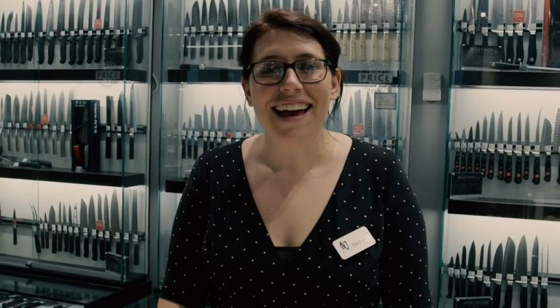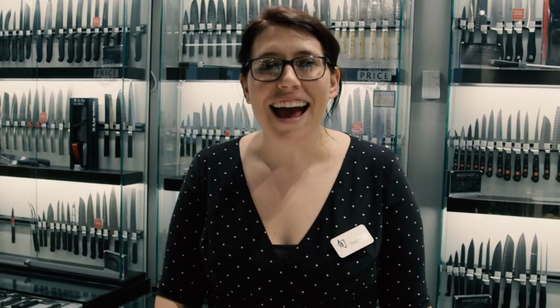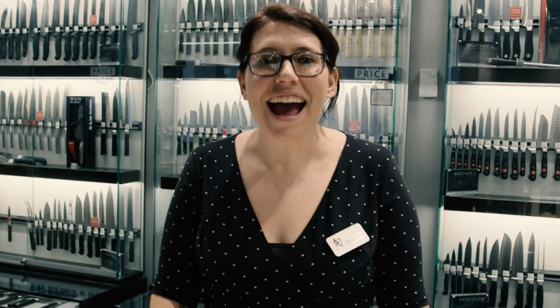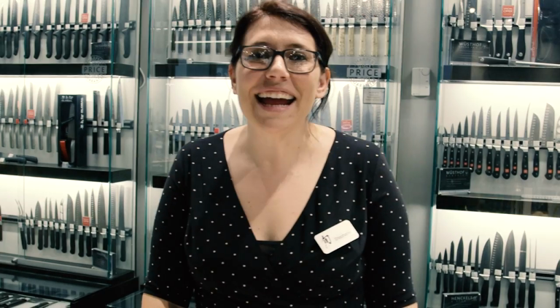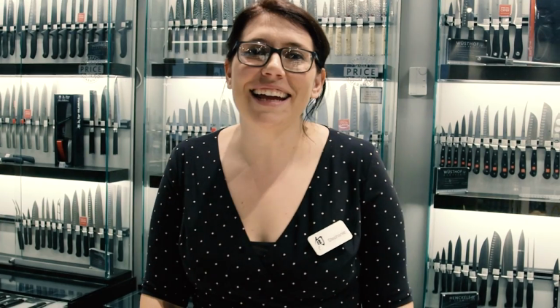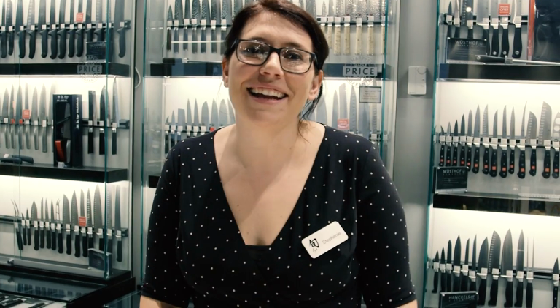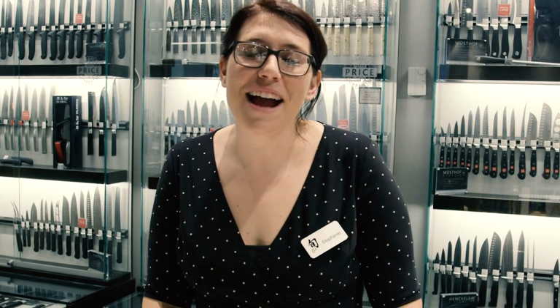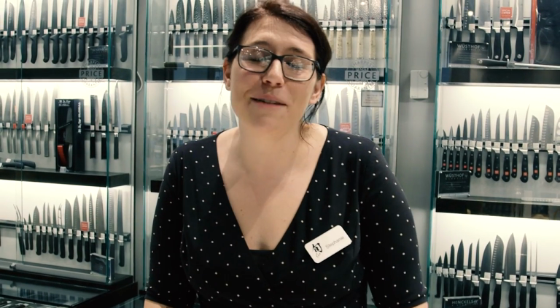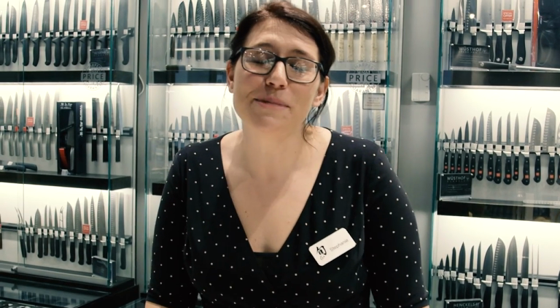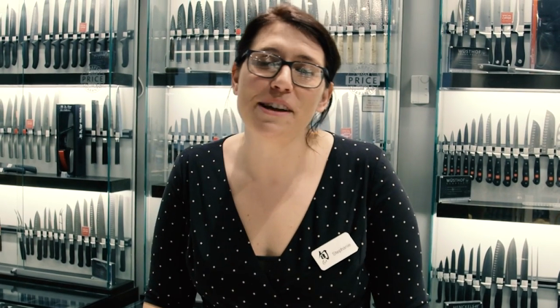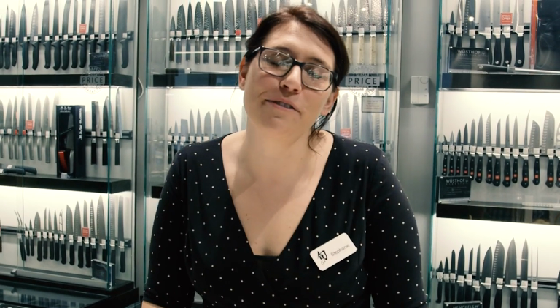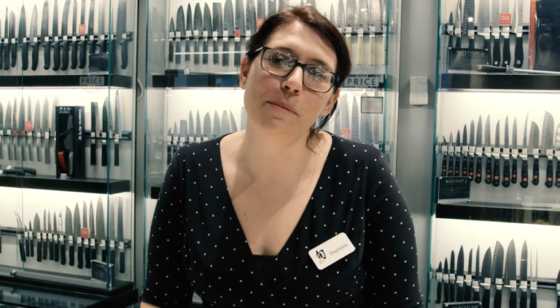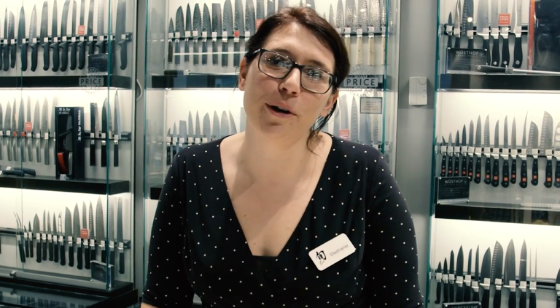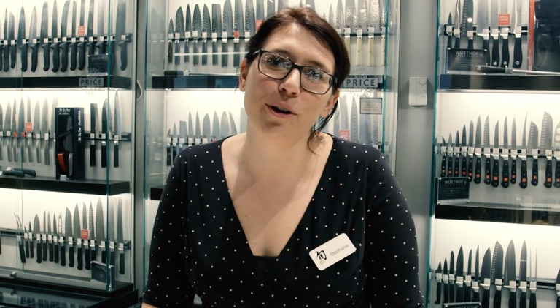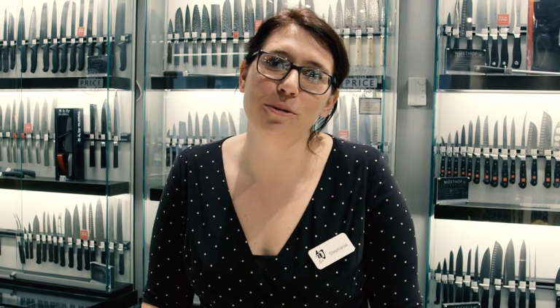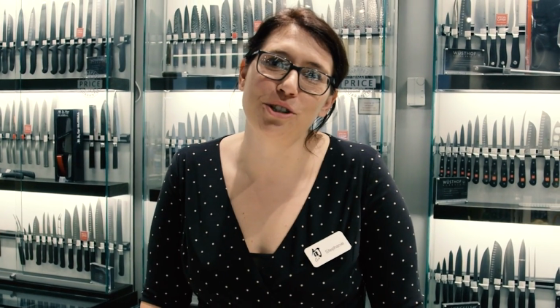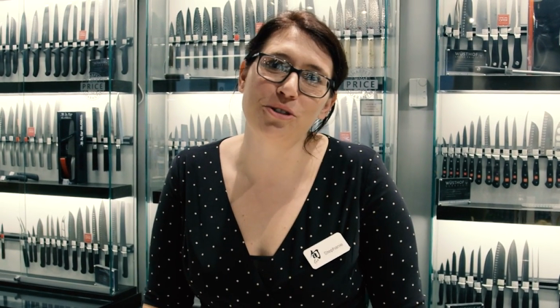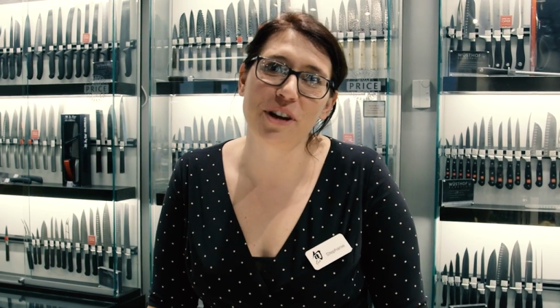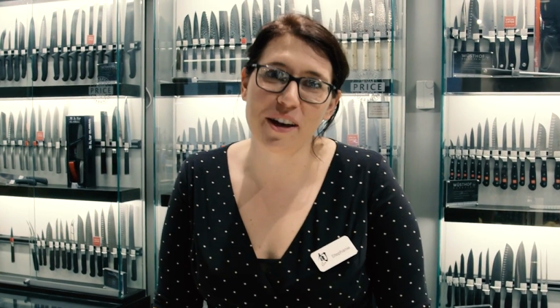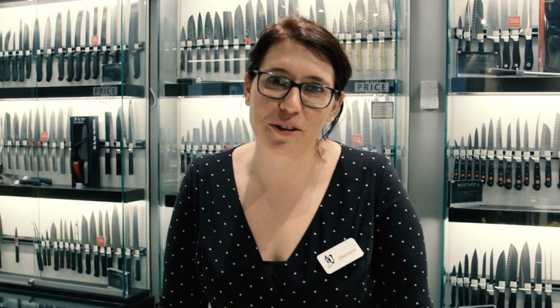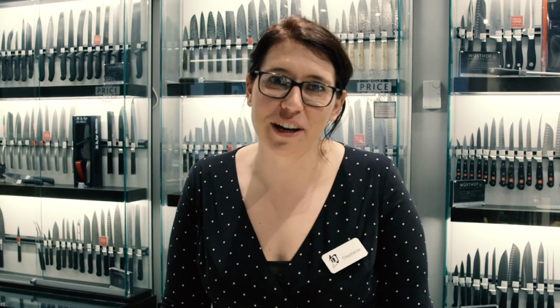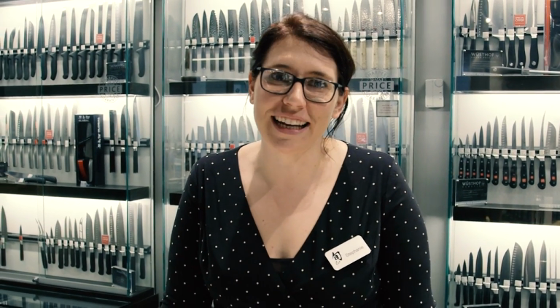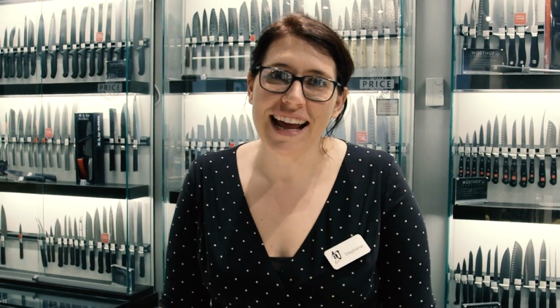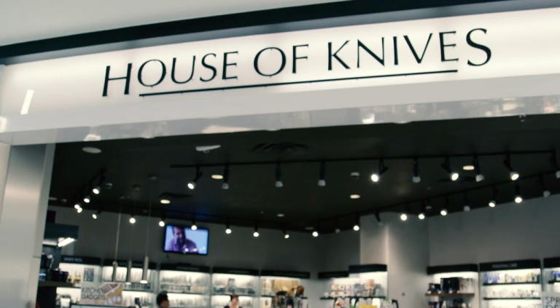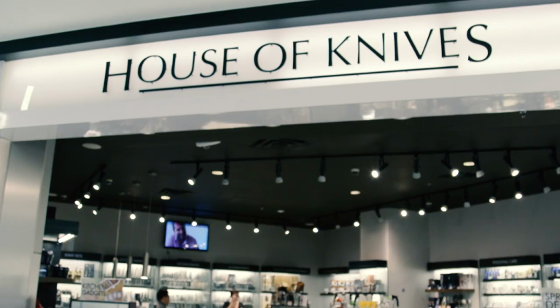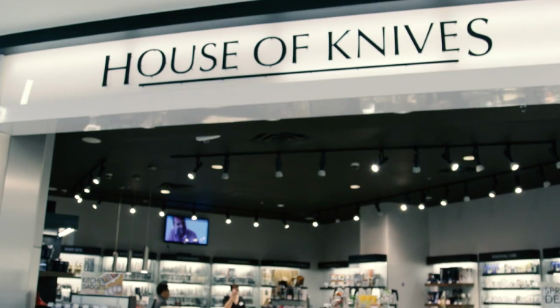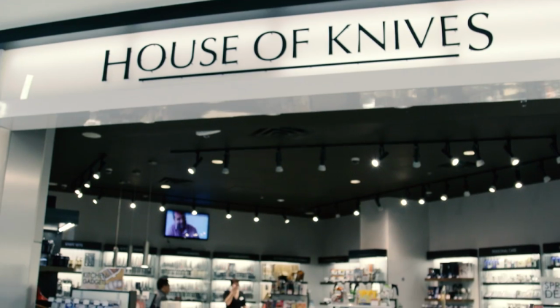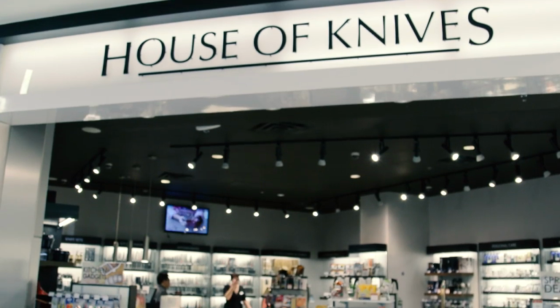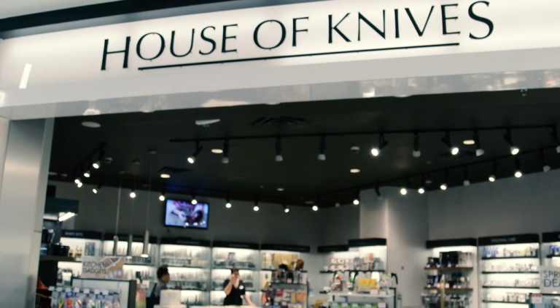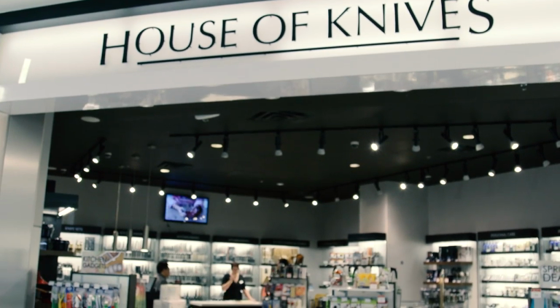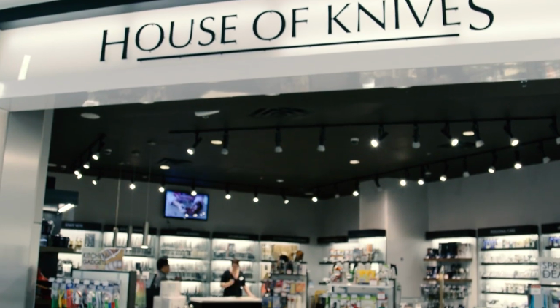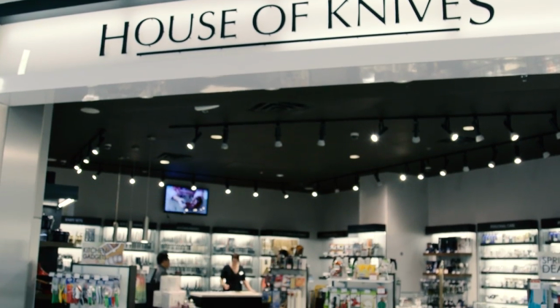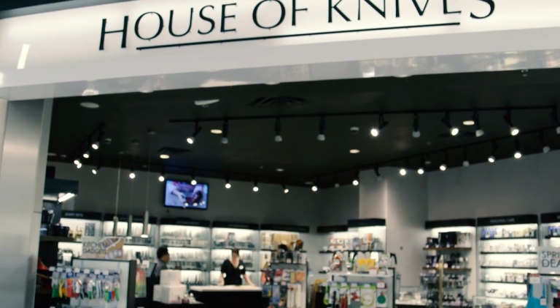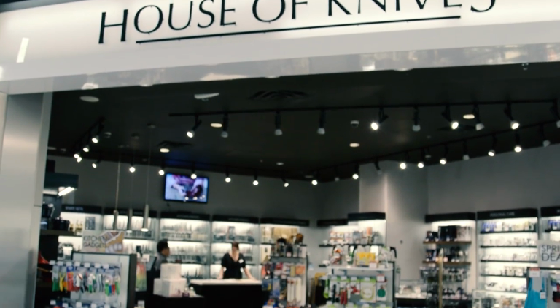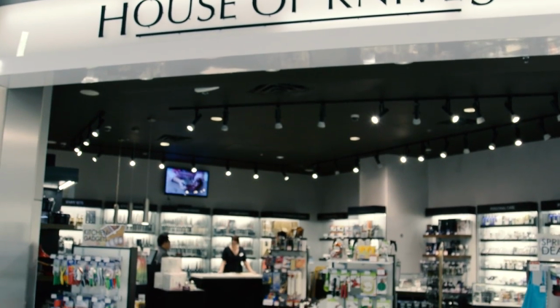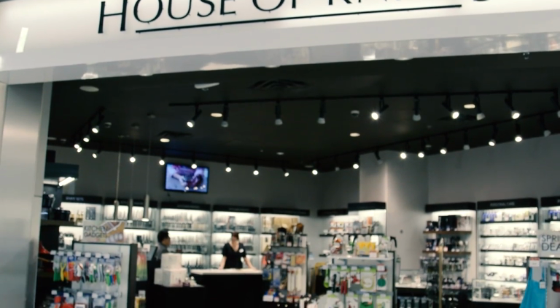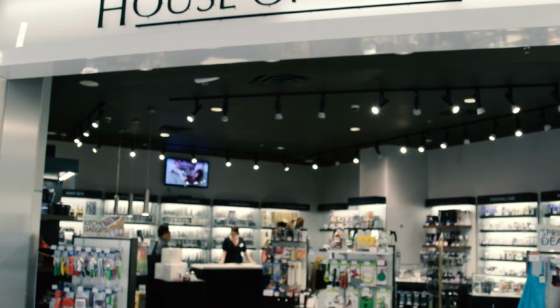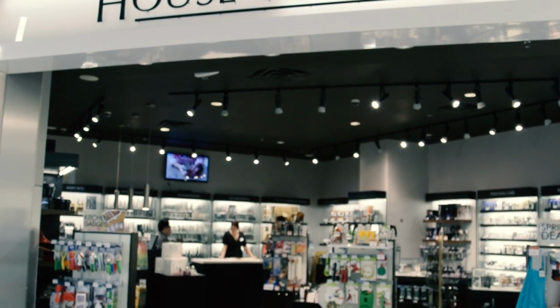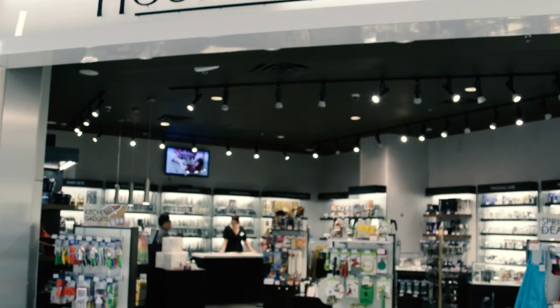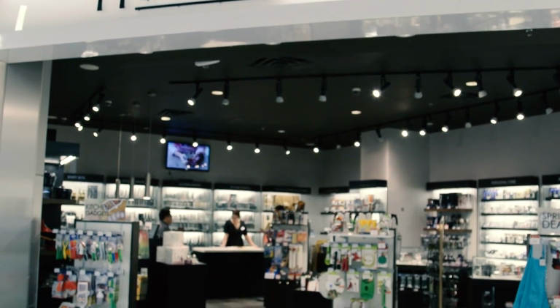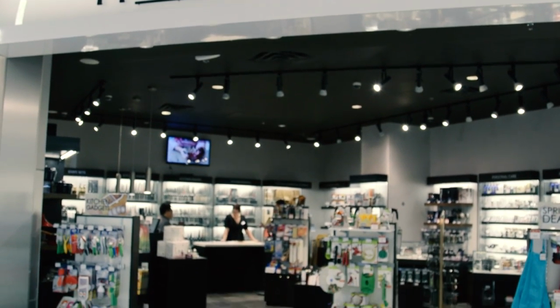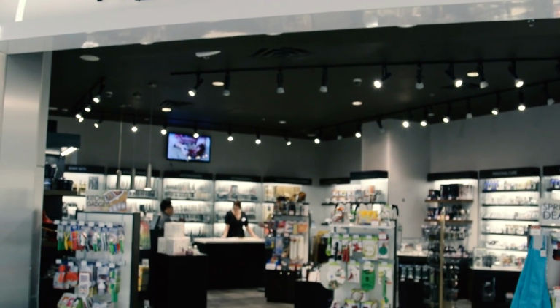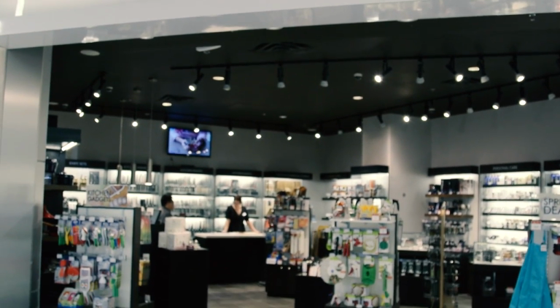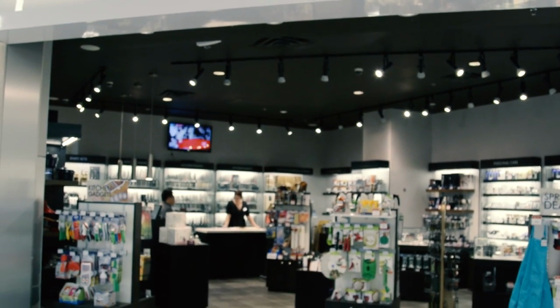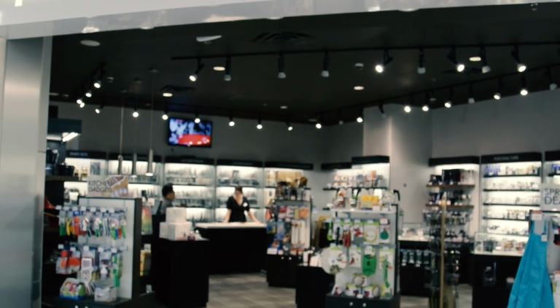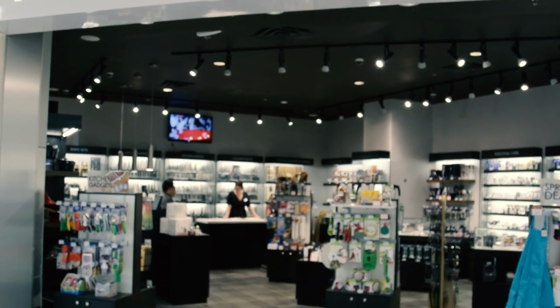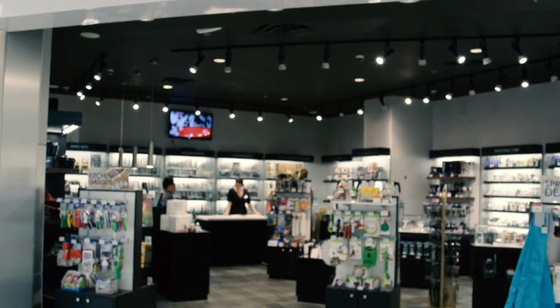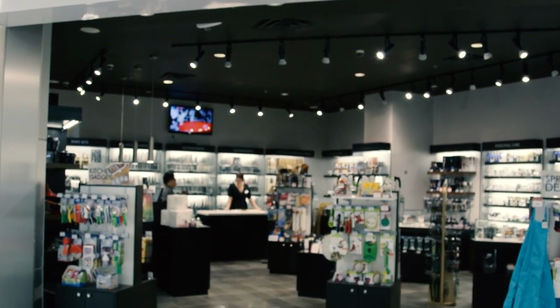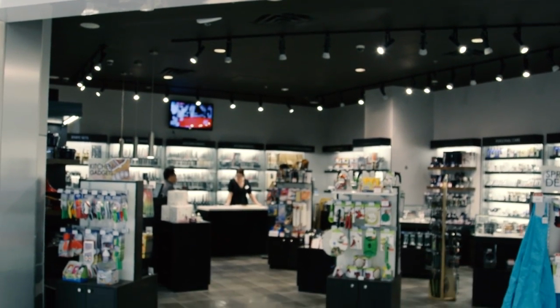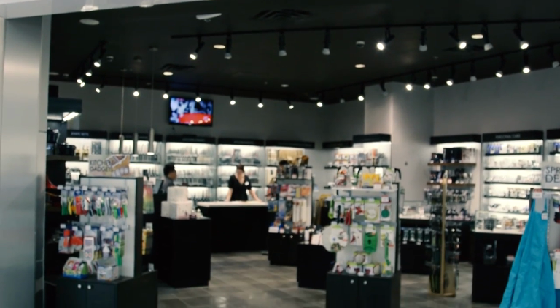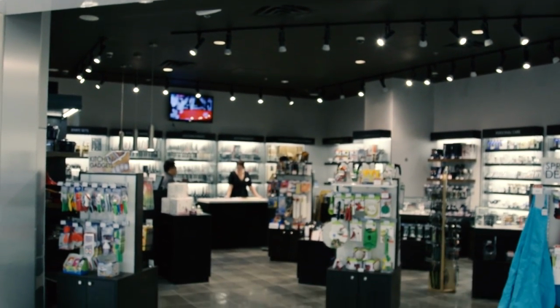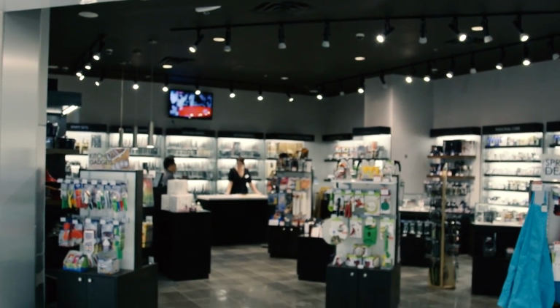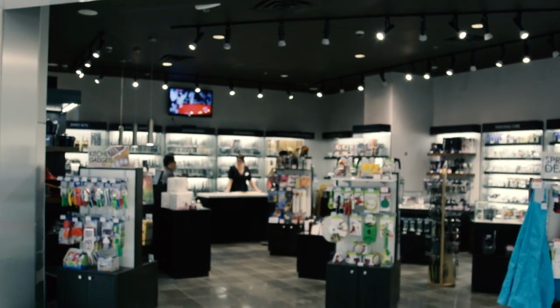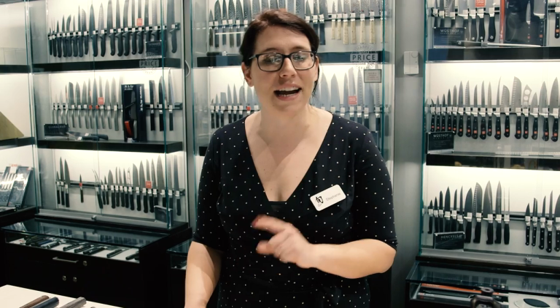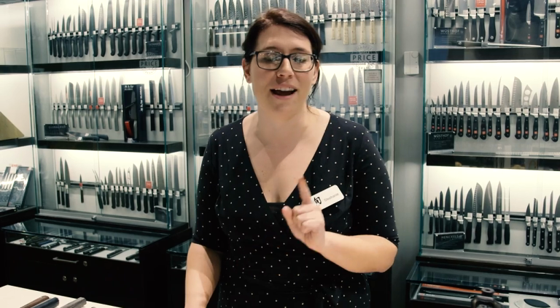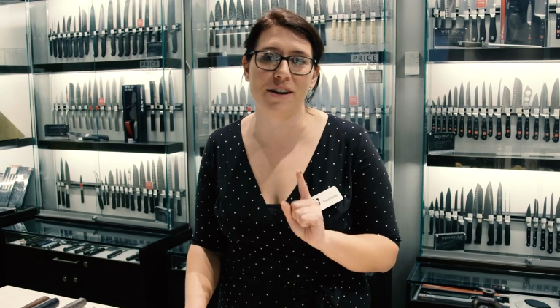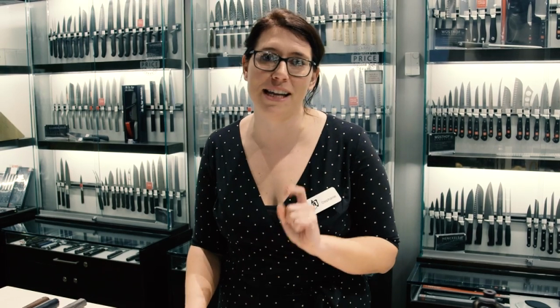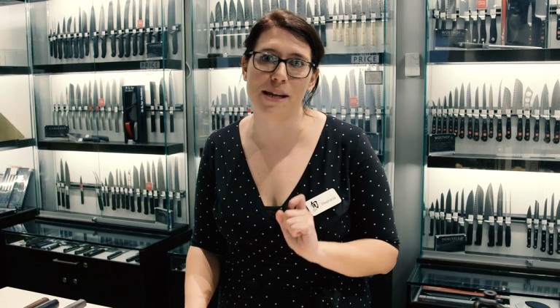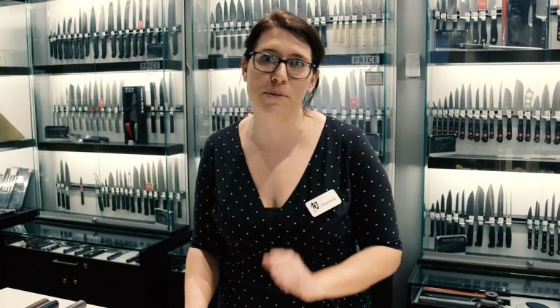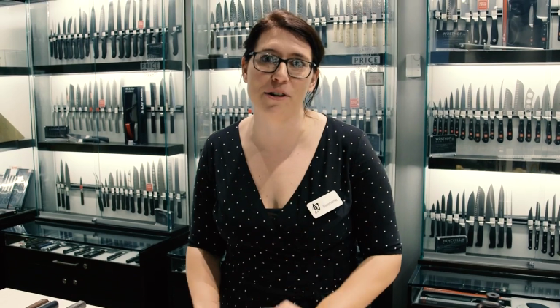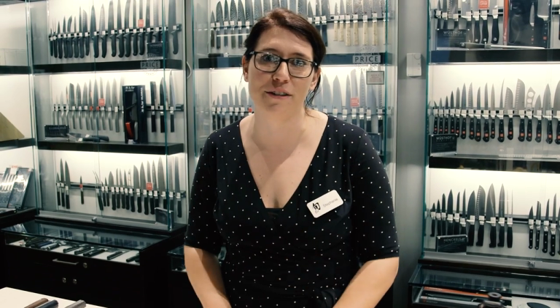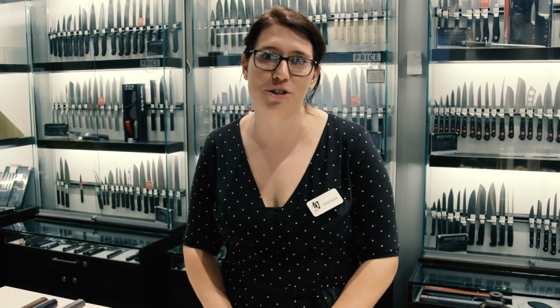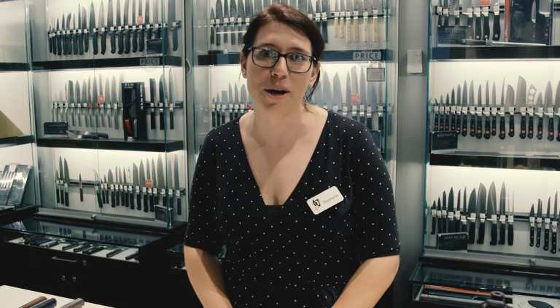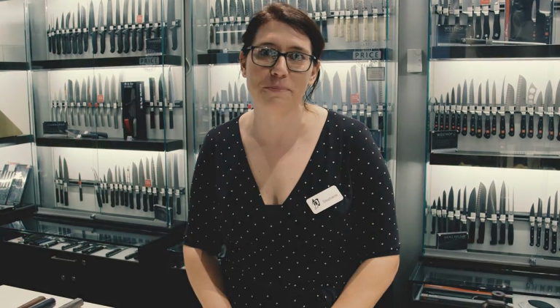Hi, I'm Stephanie Pirtle with Shun Cutlery. I'm here today at House of Knives to tell you what makes Shun special and how to keep your knife sharp.